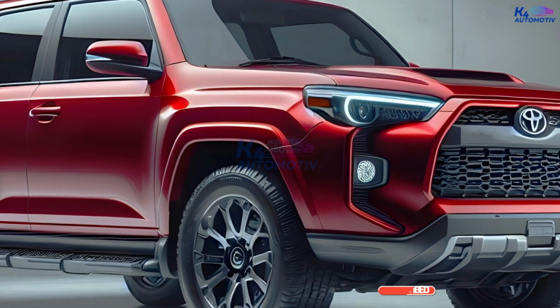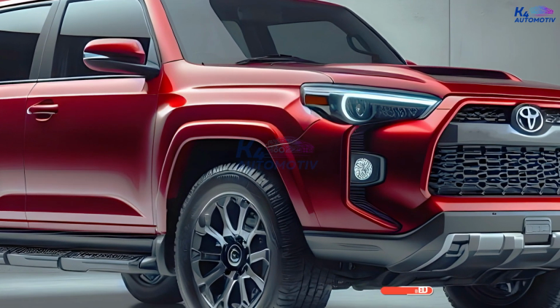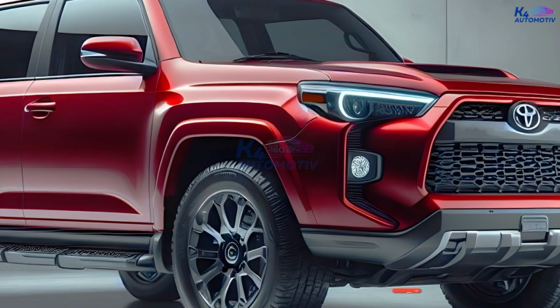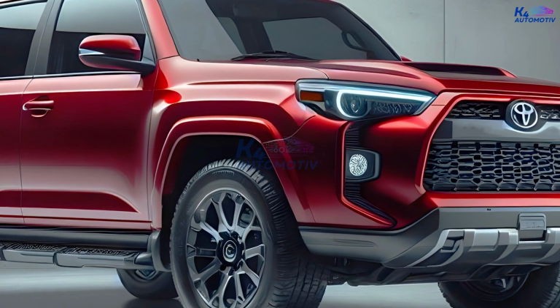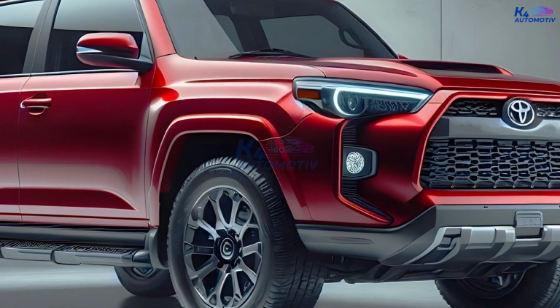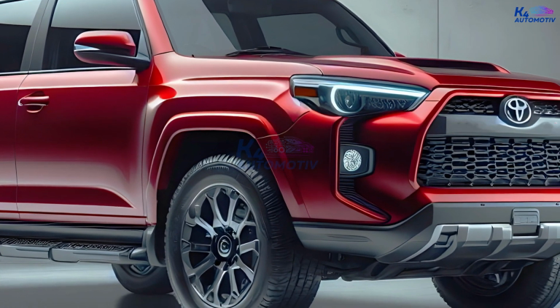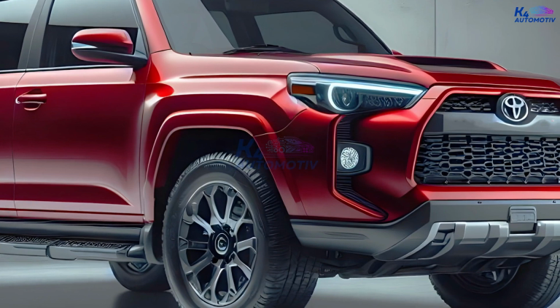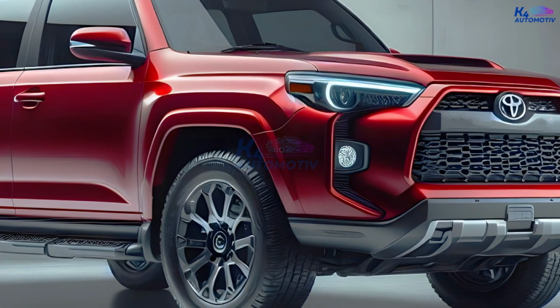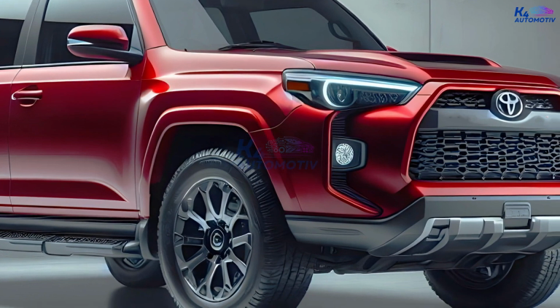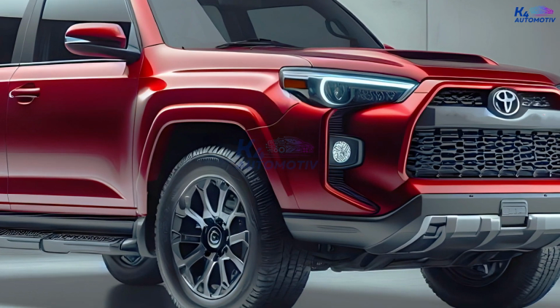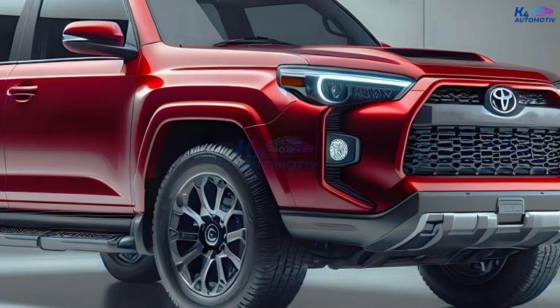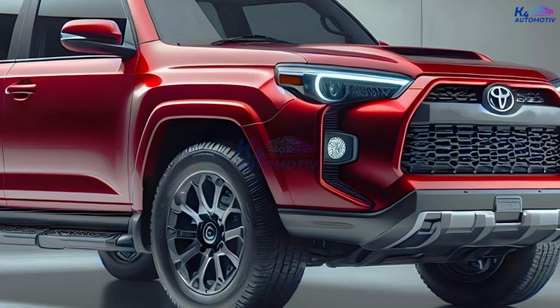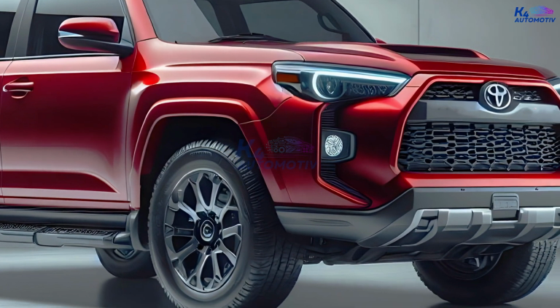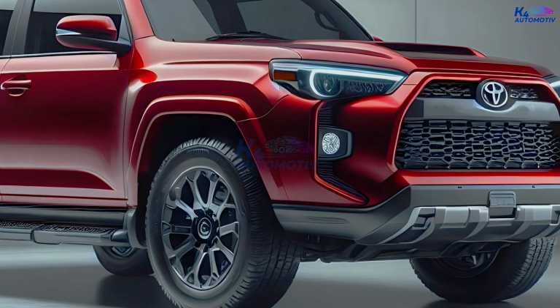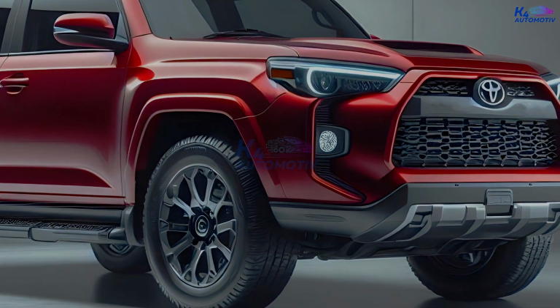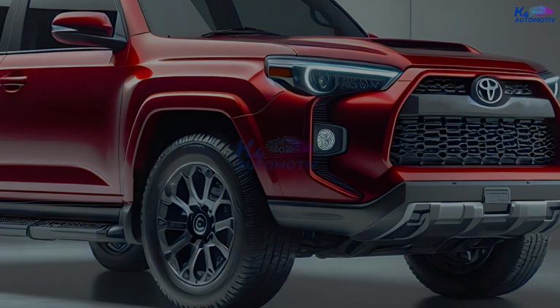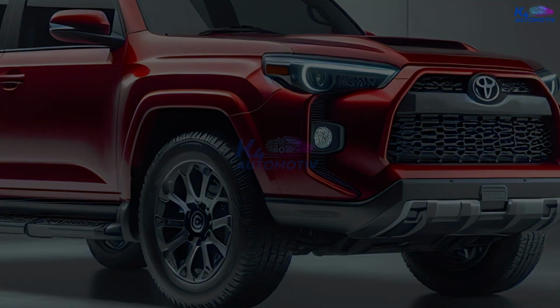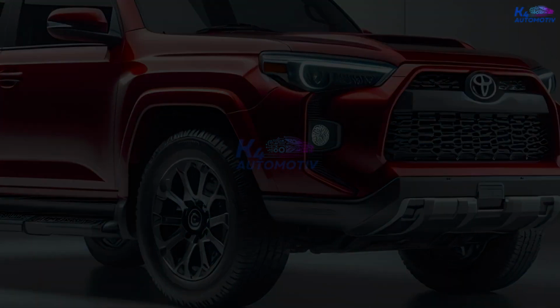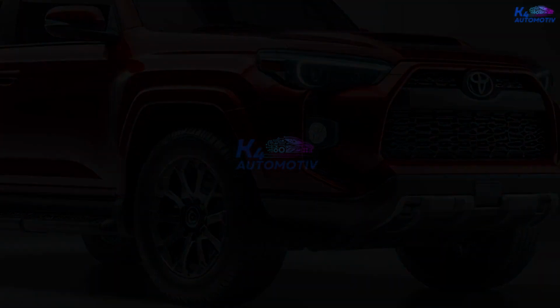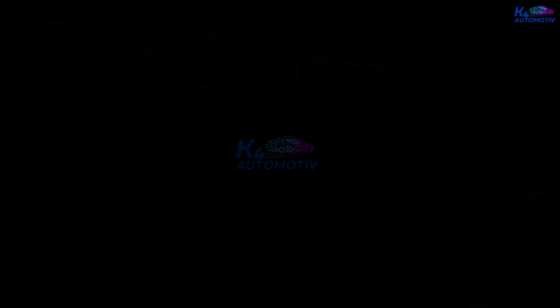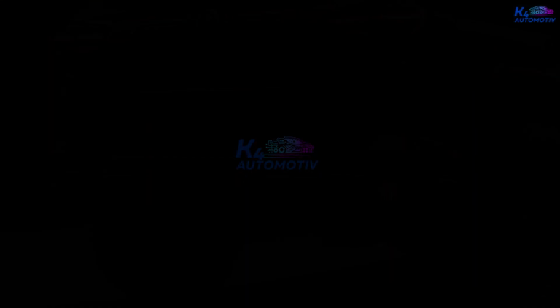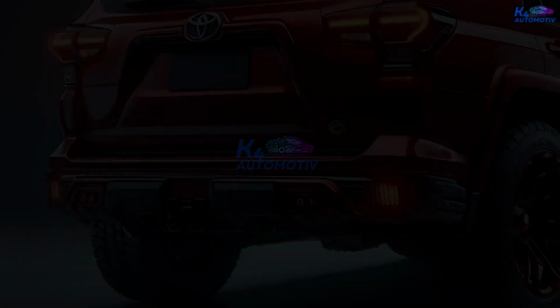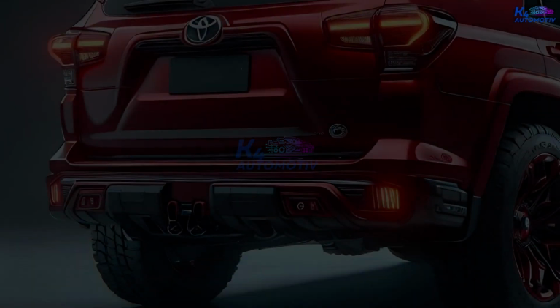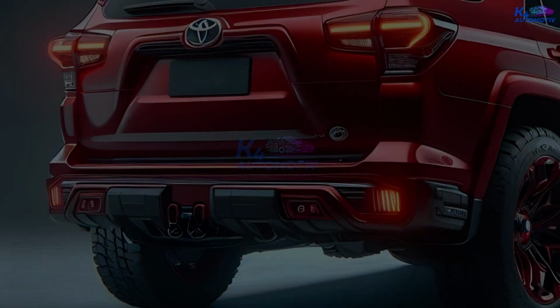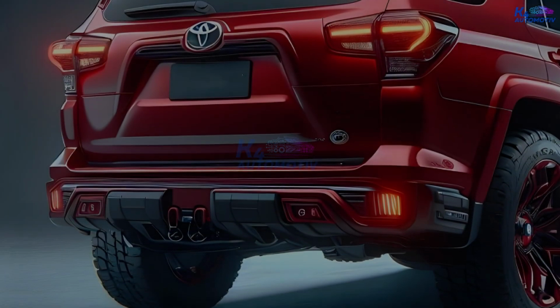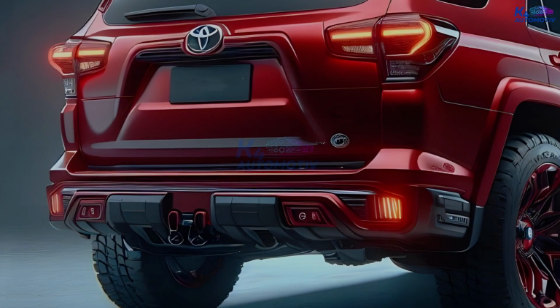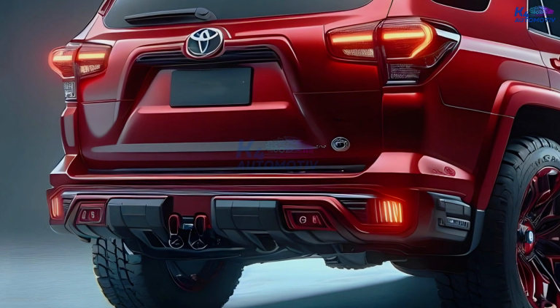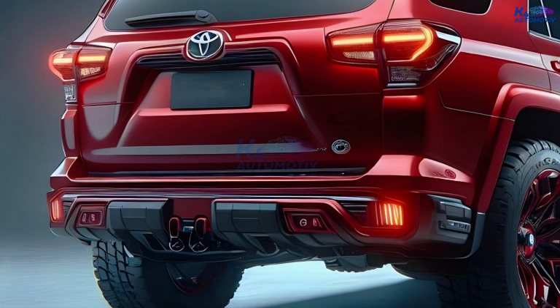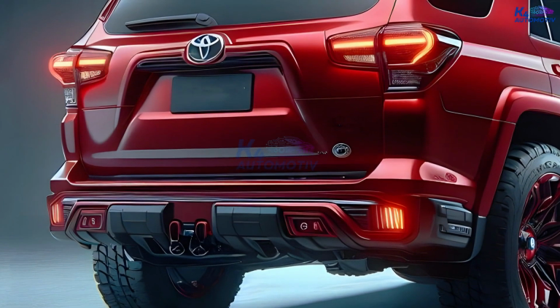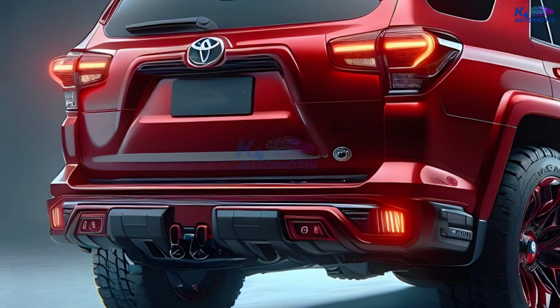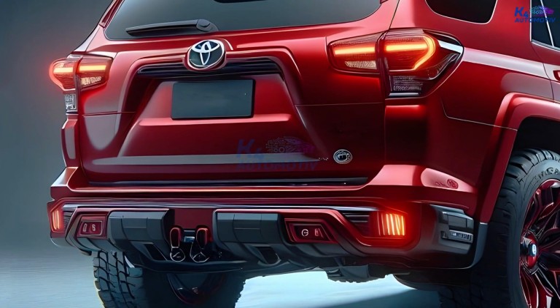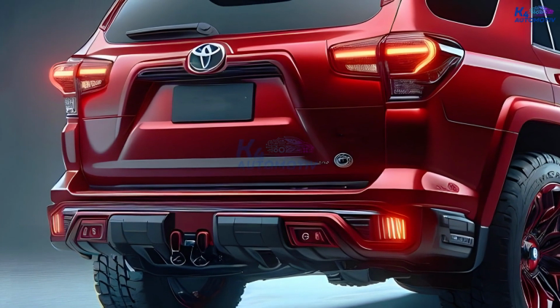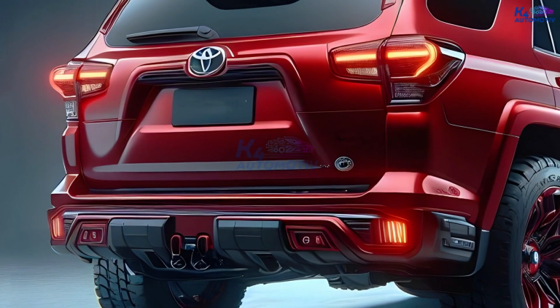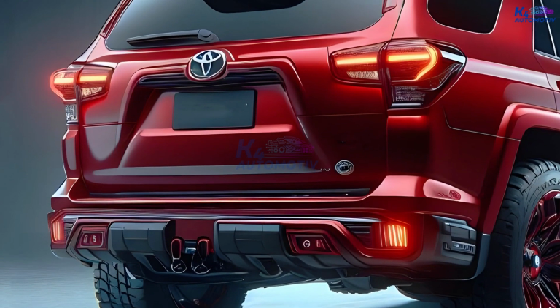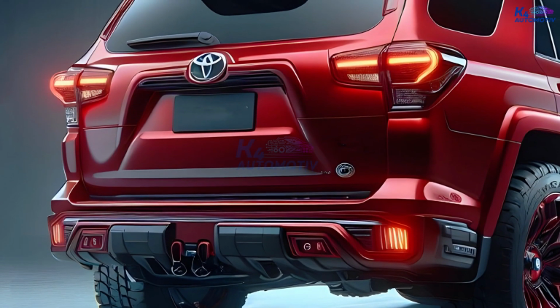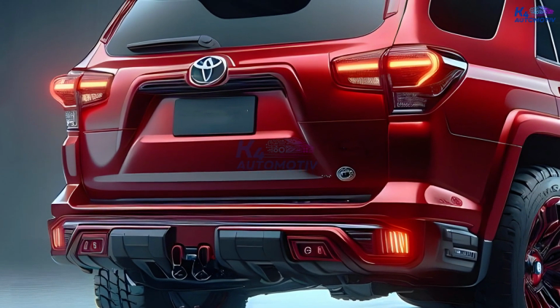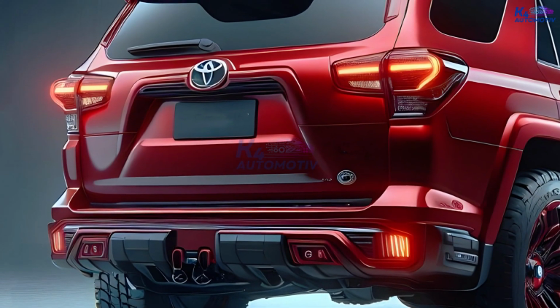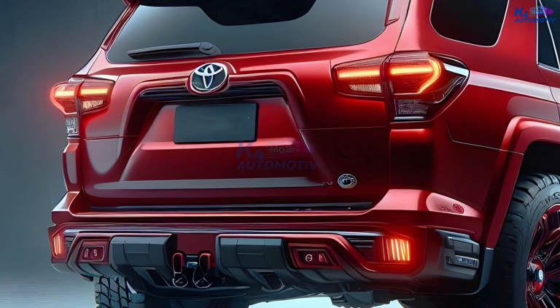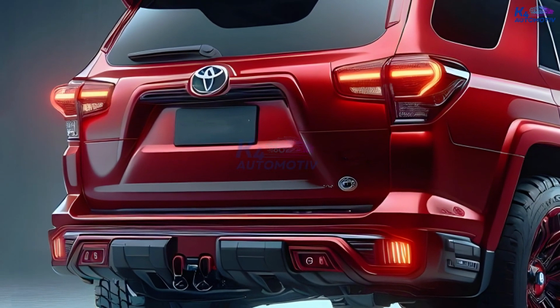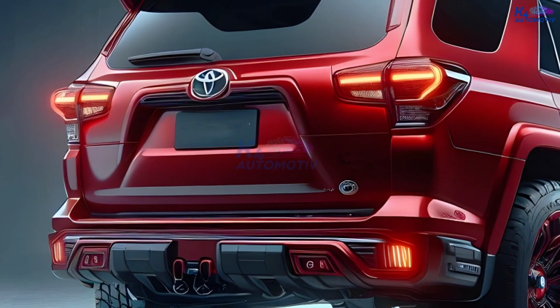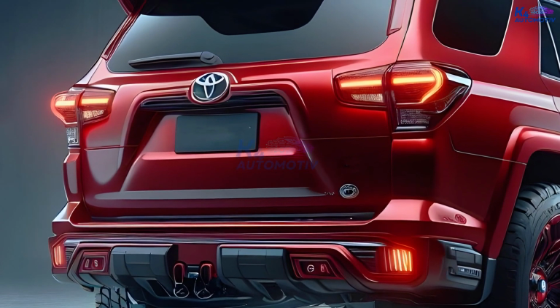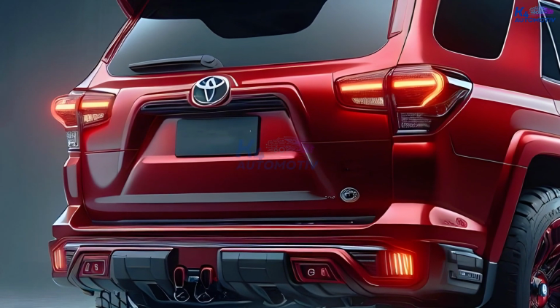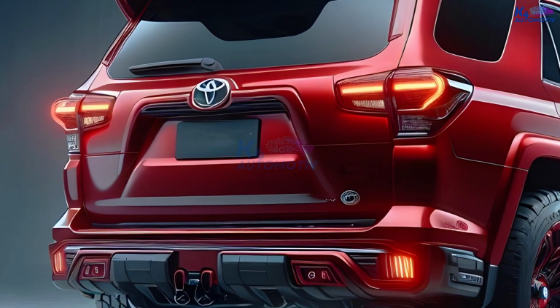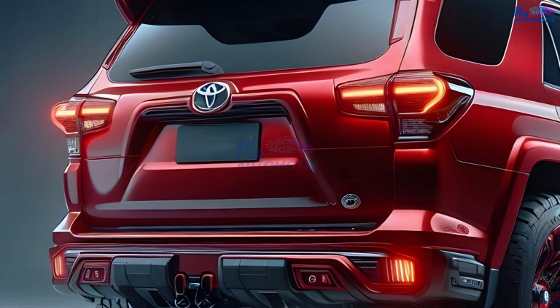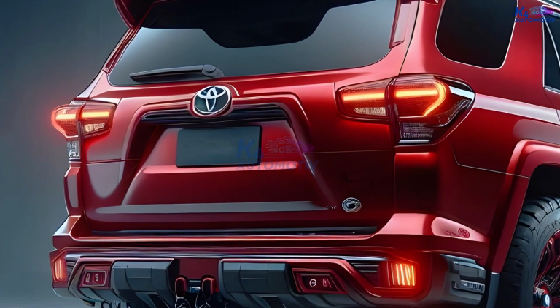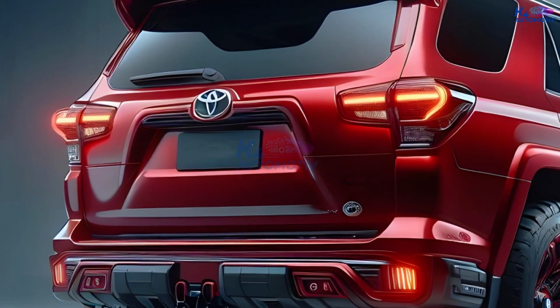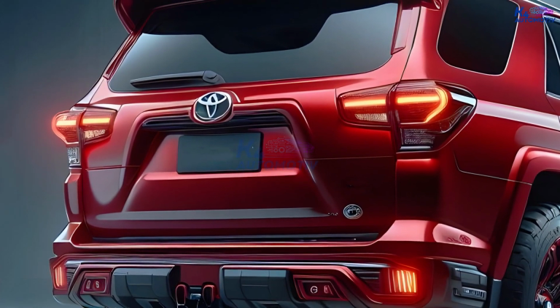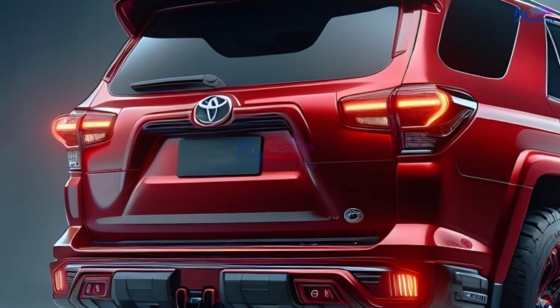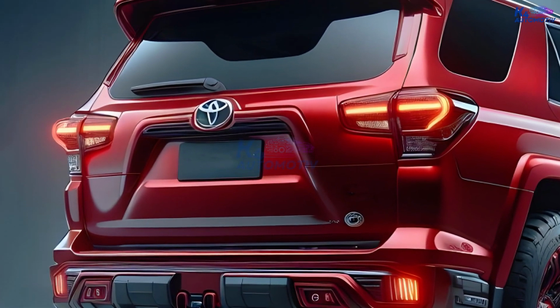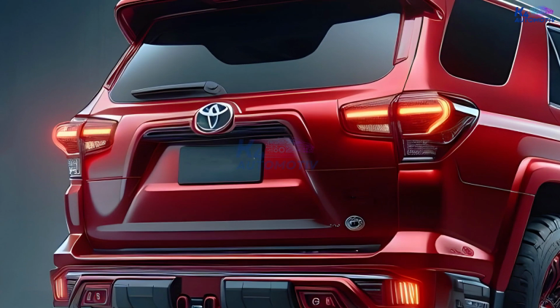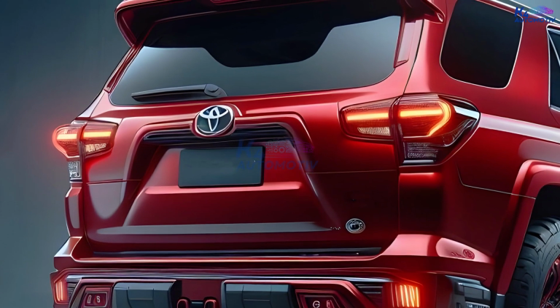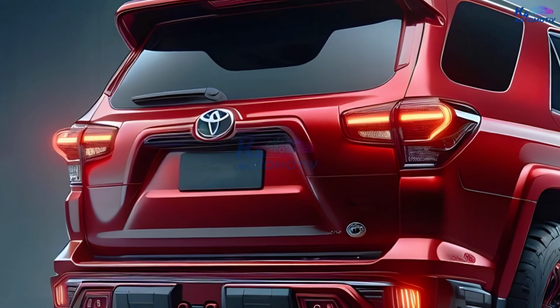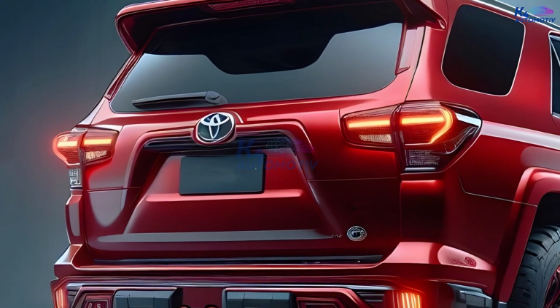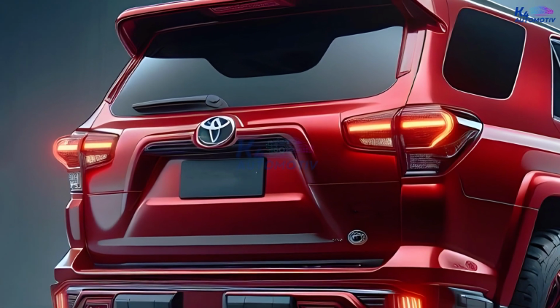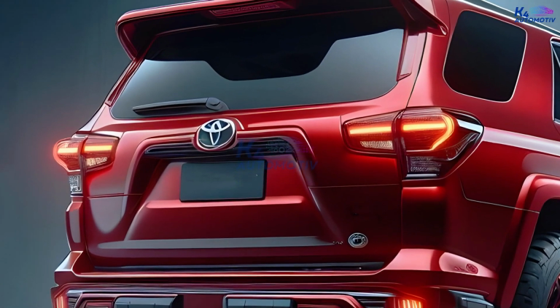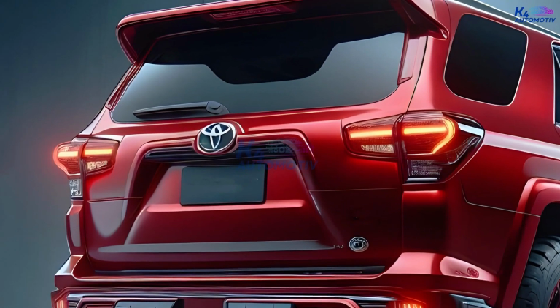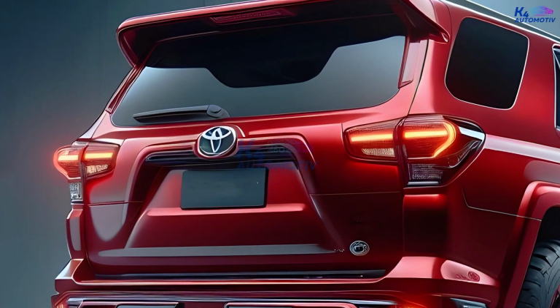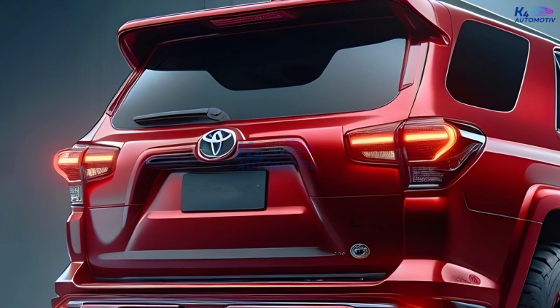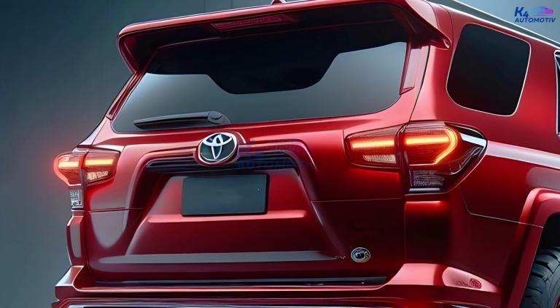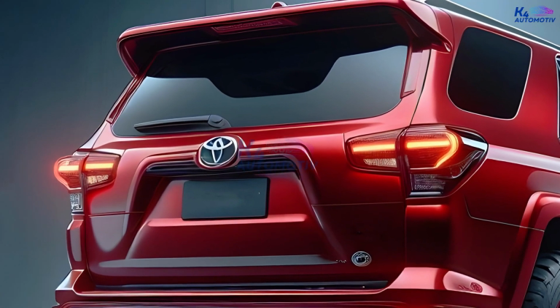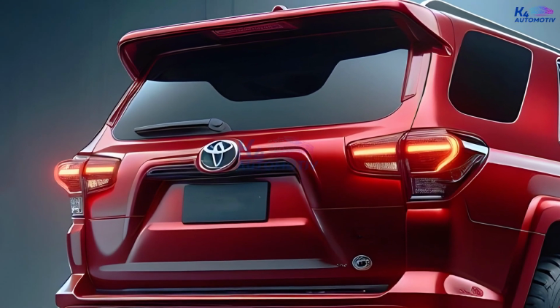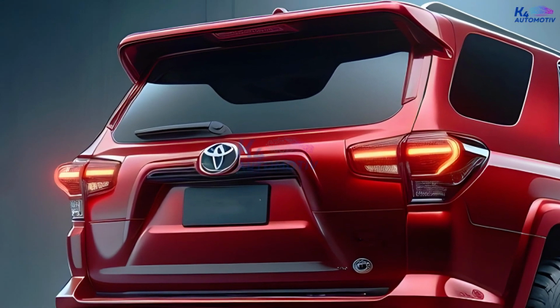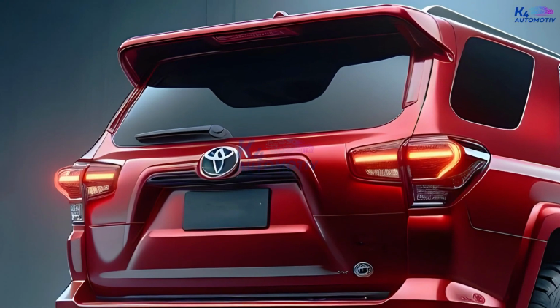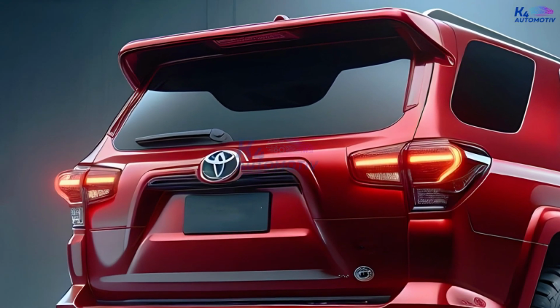To give you an idea, the Jeep Wrangler and the Ford Bronco, which are the 4Runner's main rivals, are a bit more than half as old.